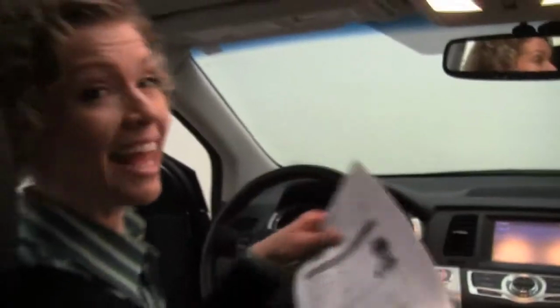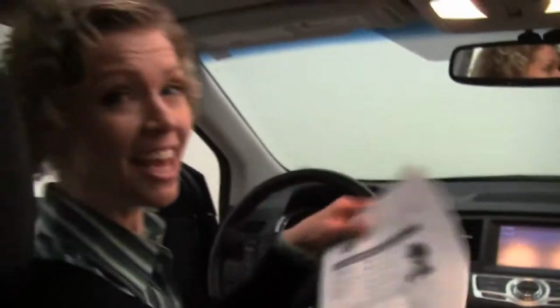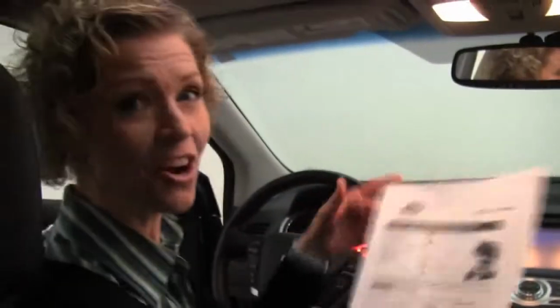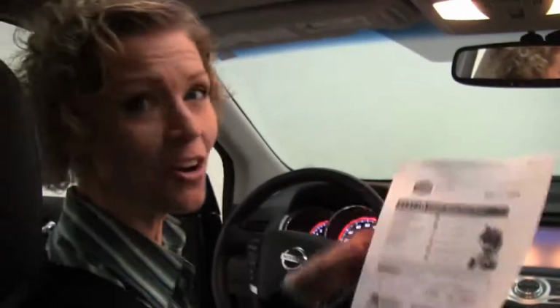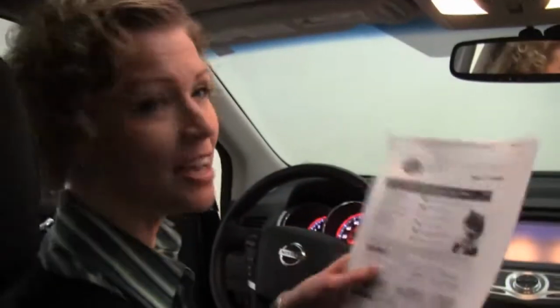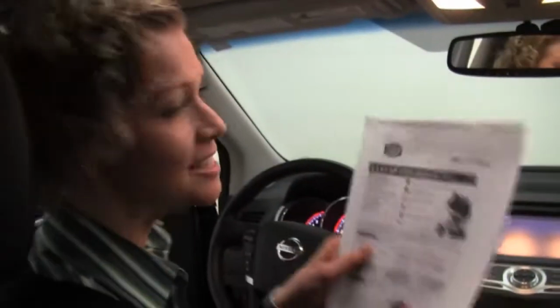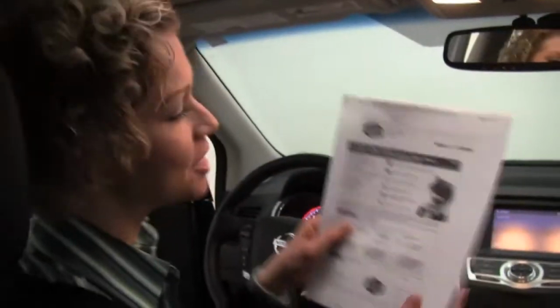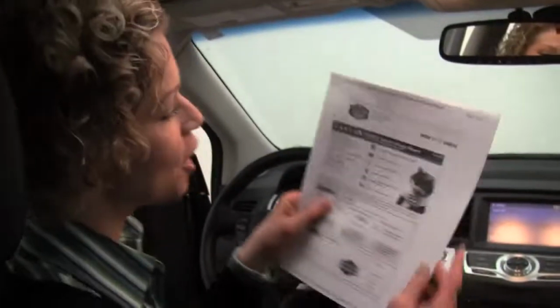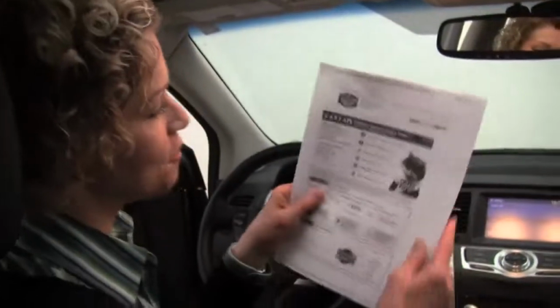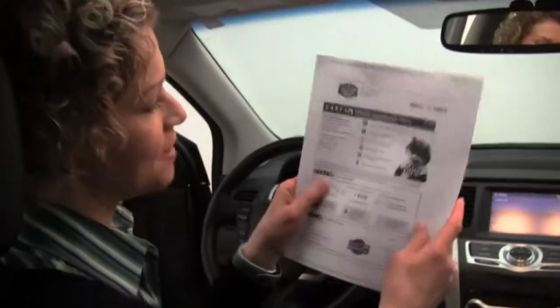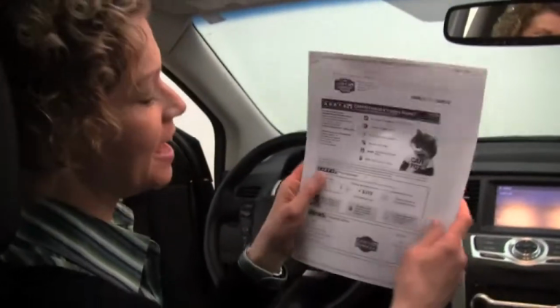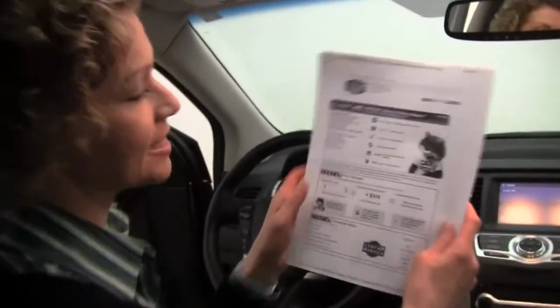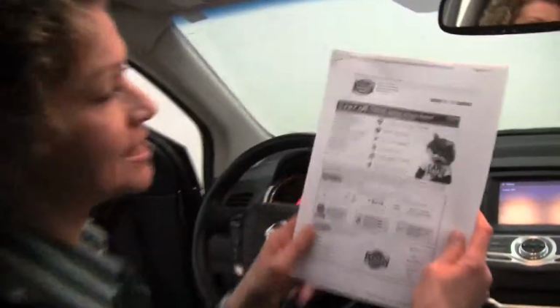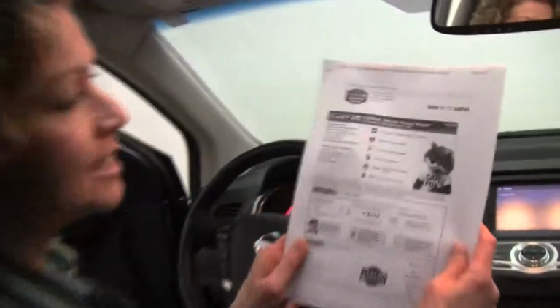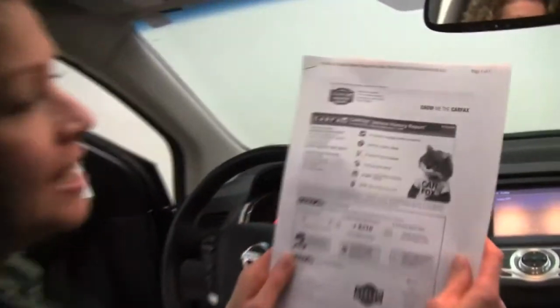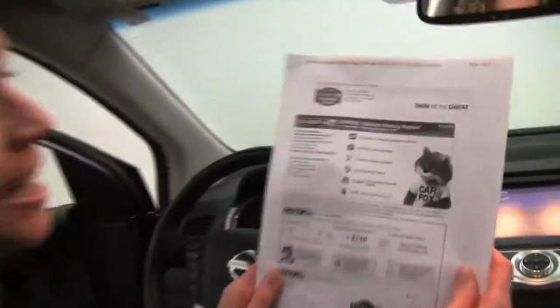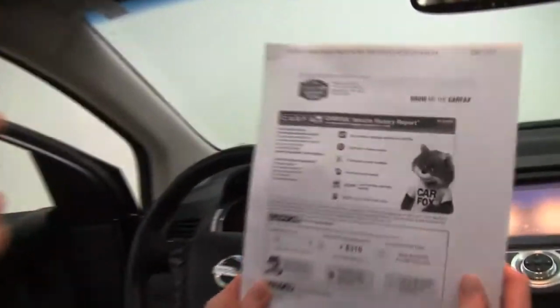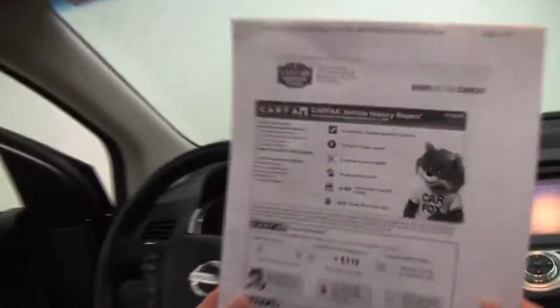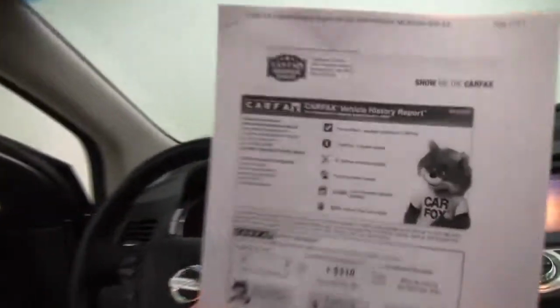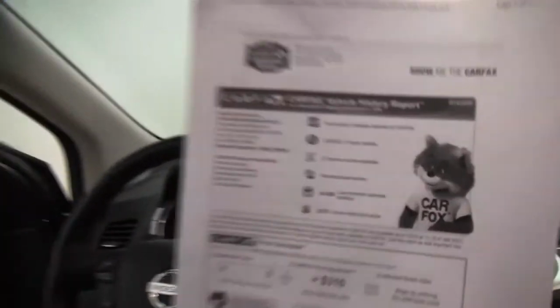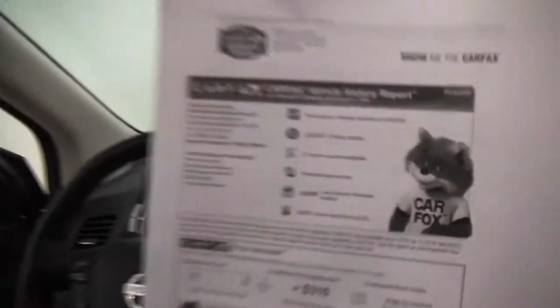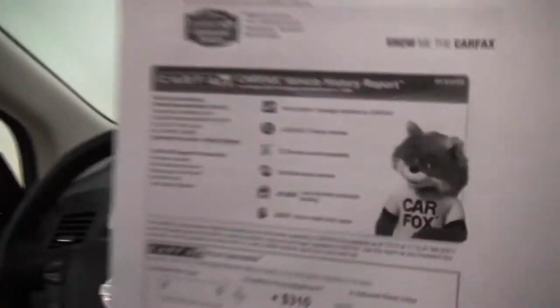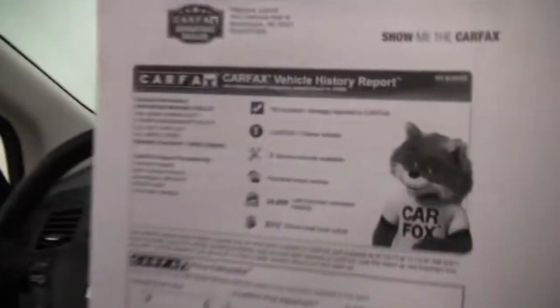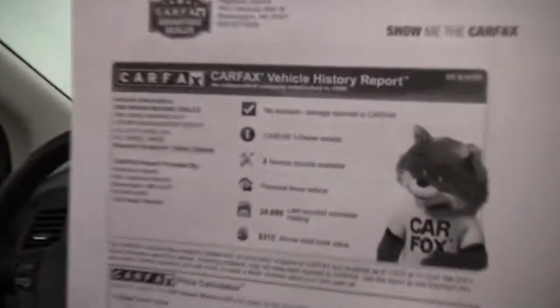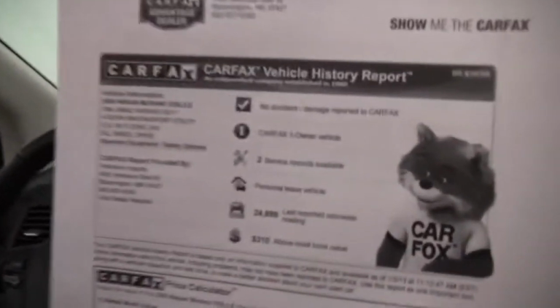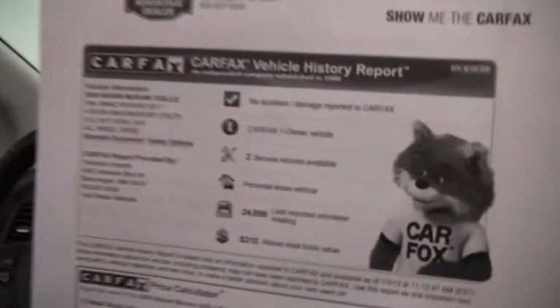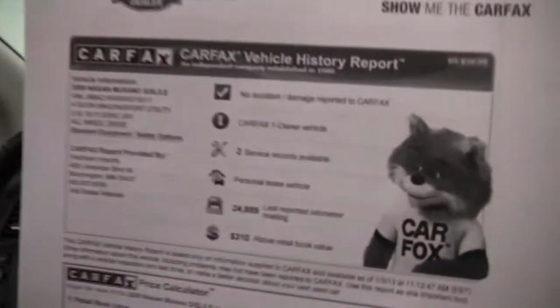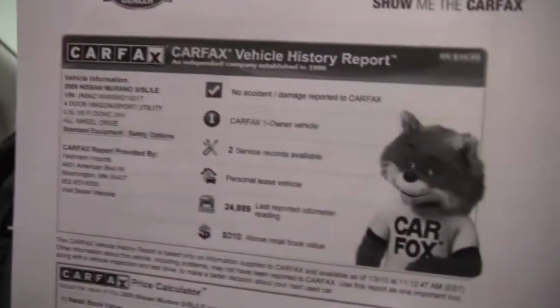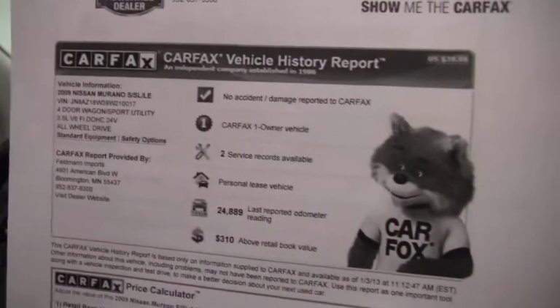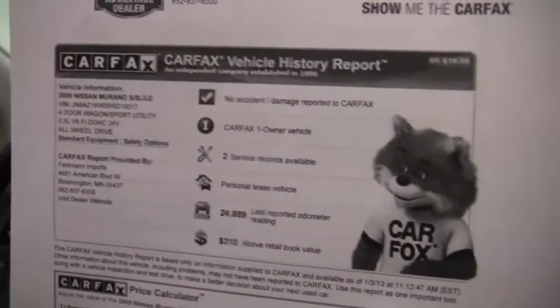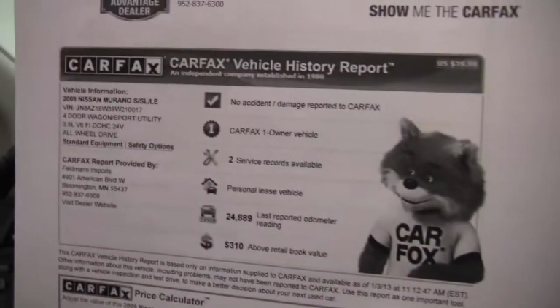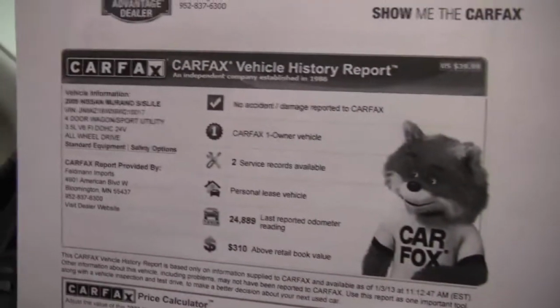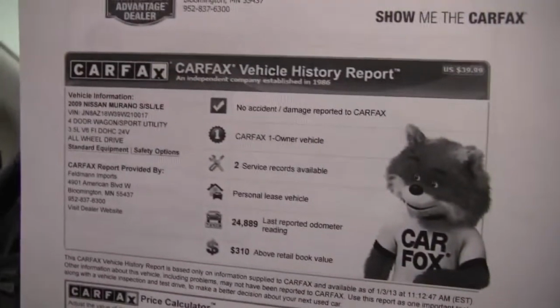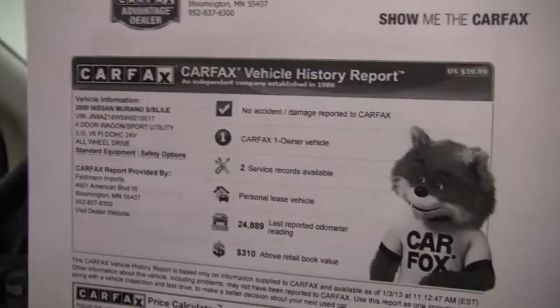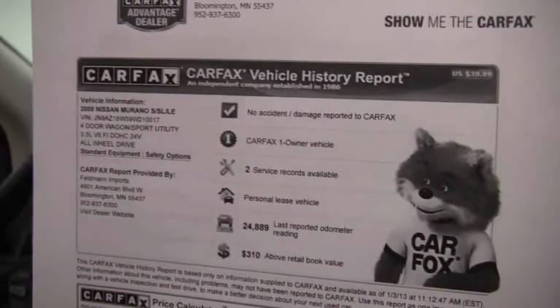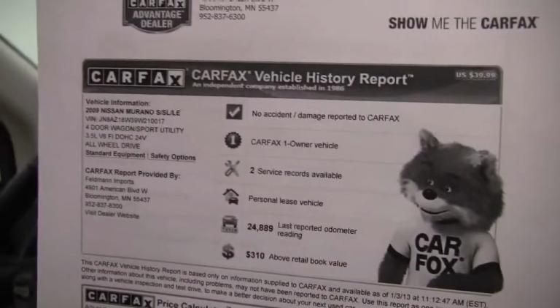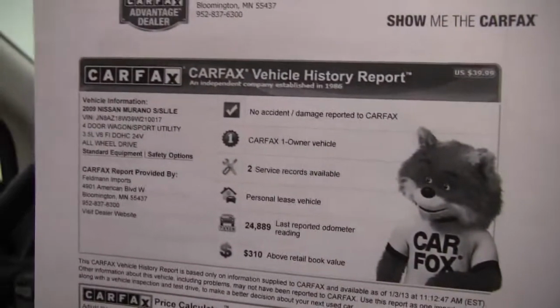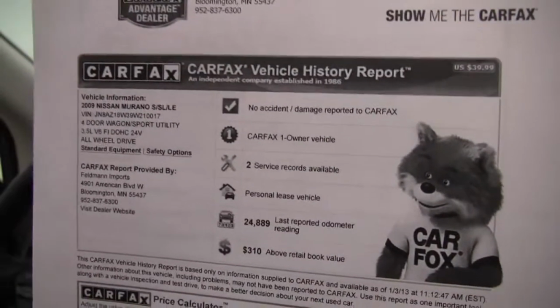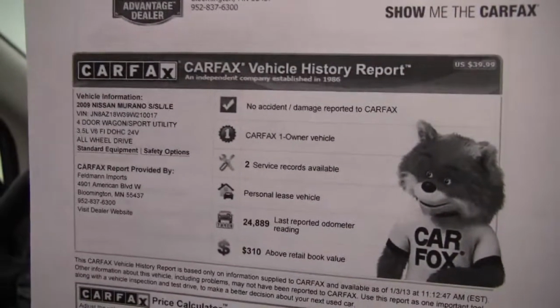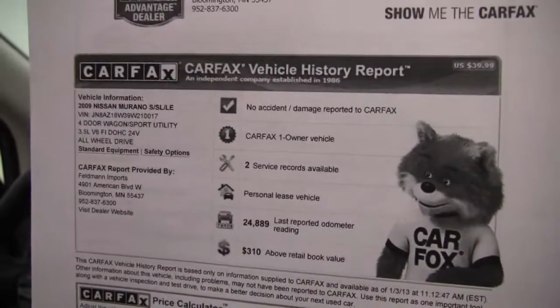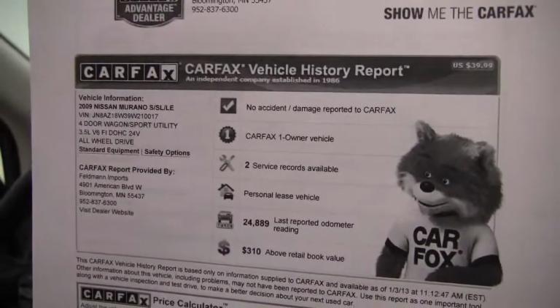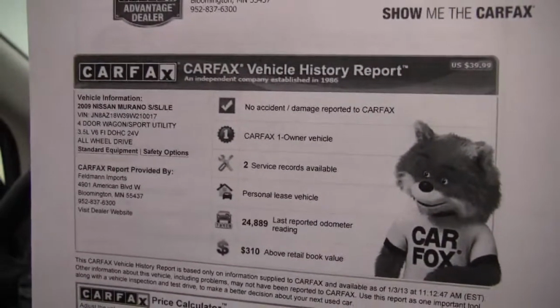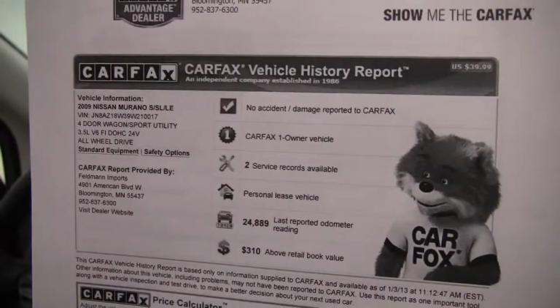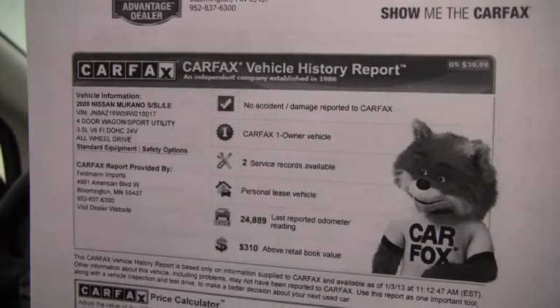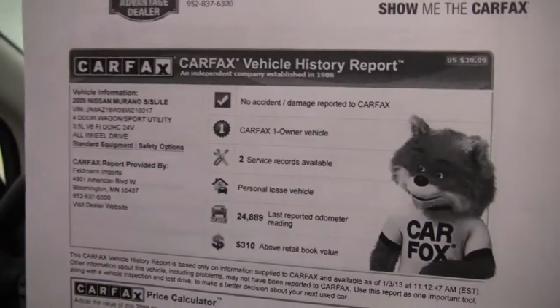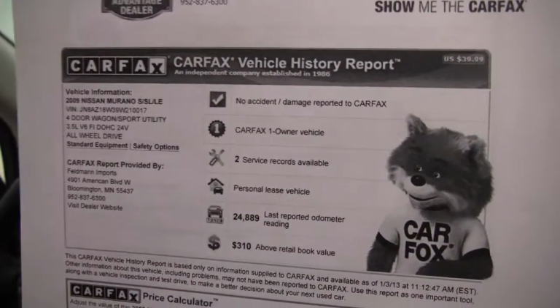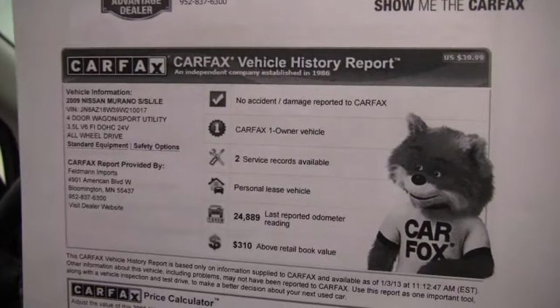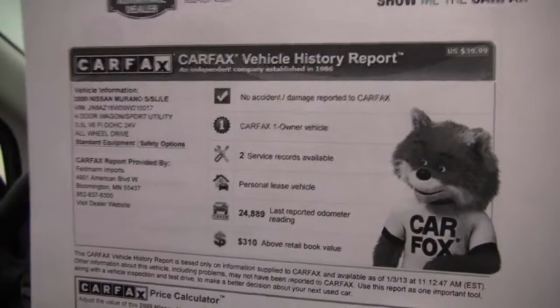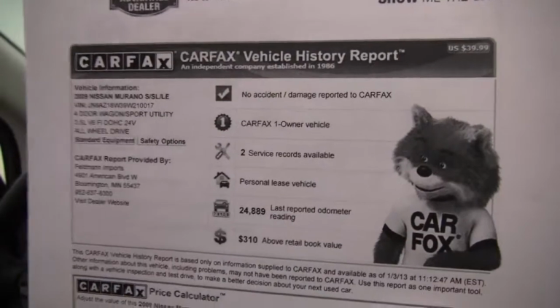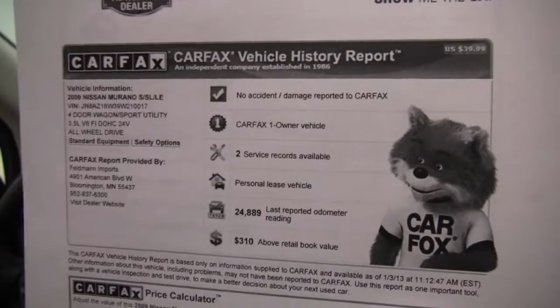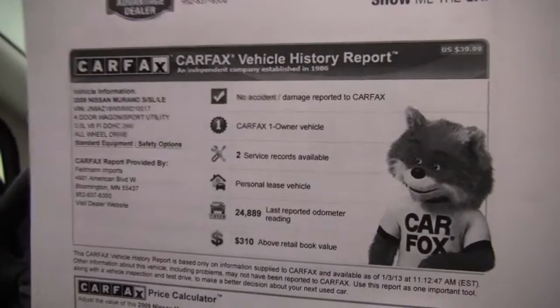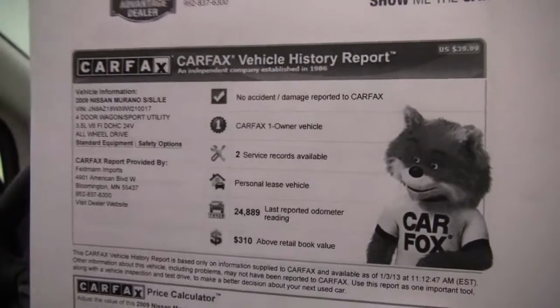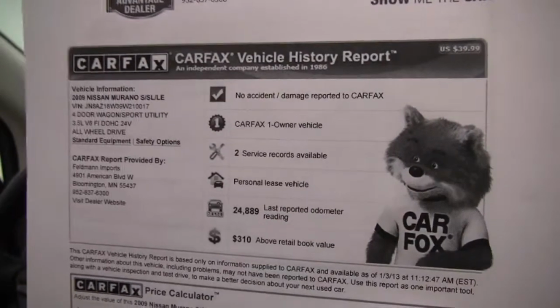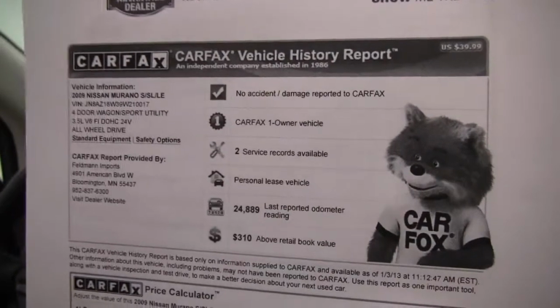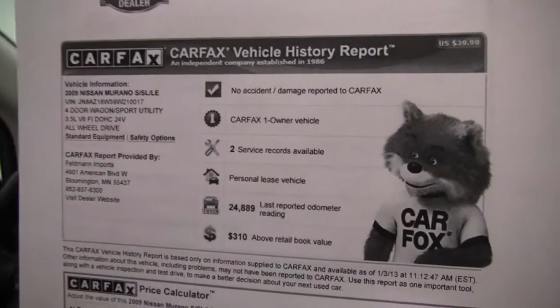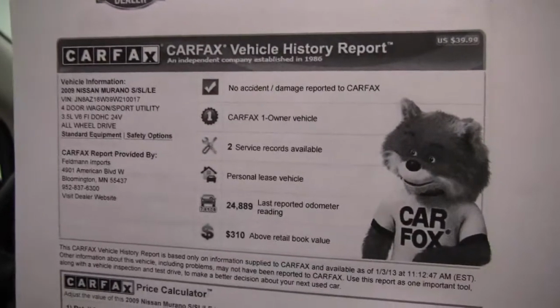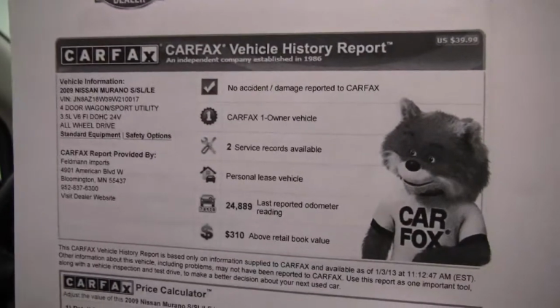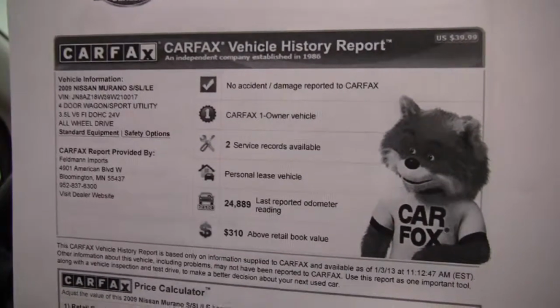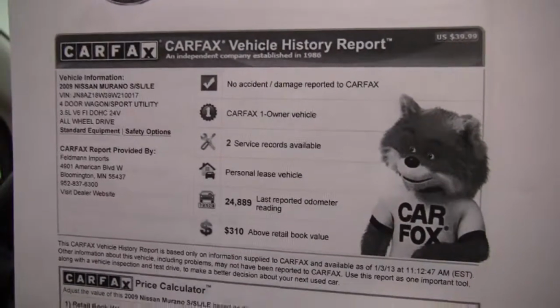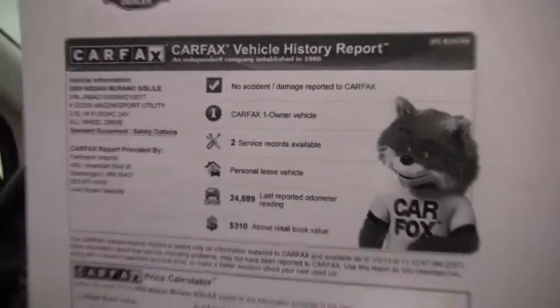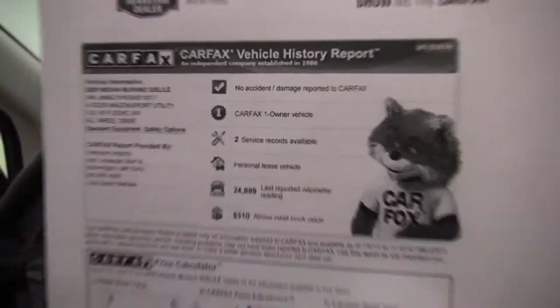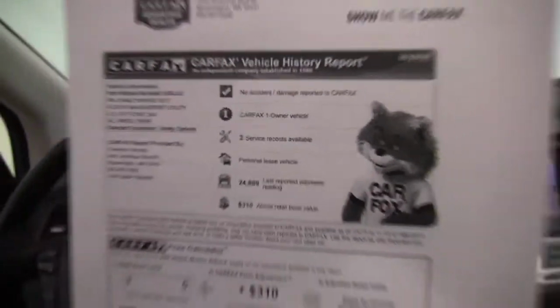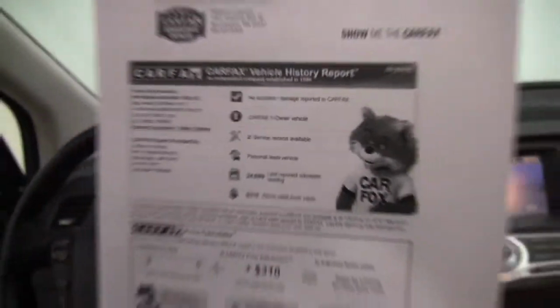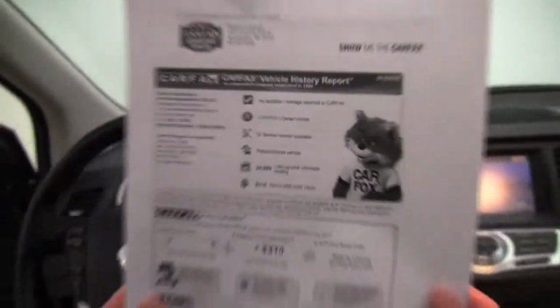Here is the Carfax. No accidents. No damage. This is a one-owner vehicle, and we have a couple of service records available for you.